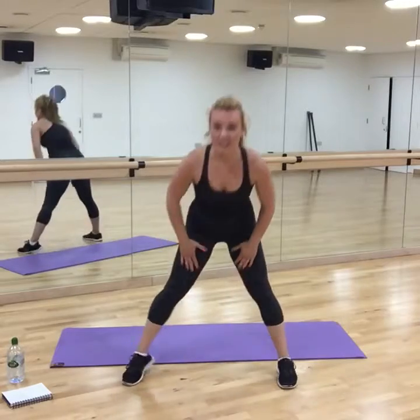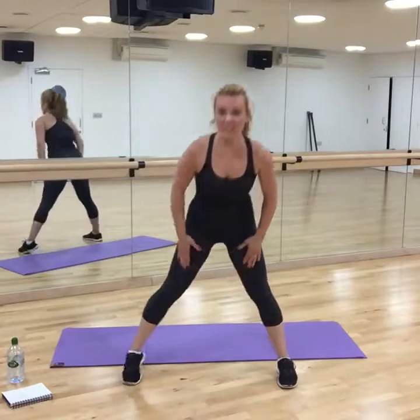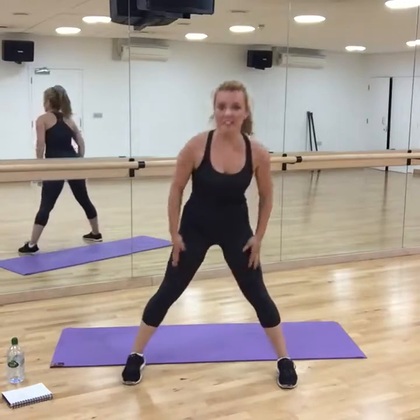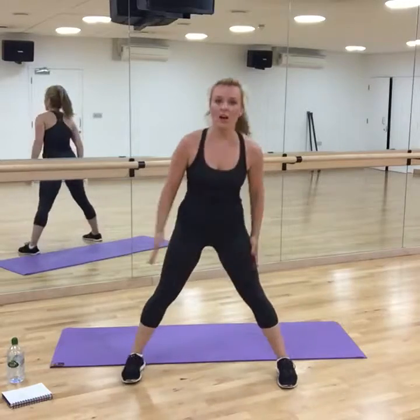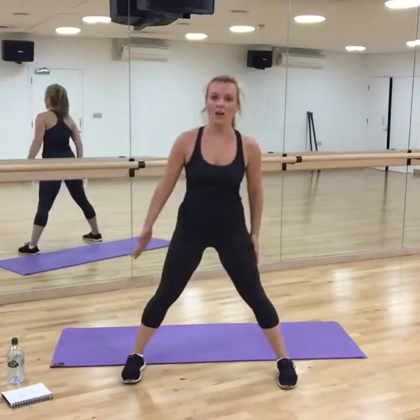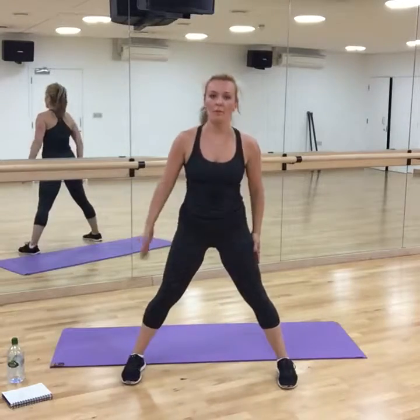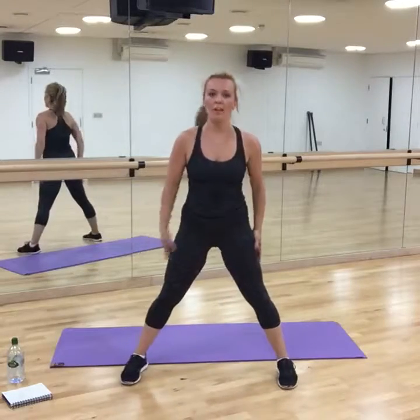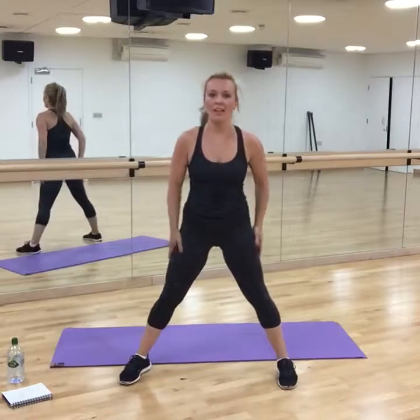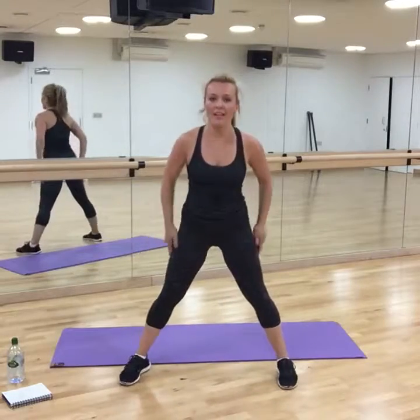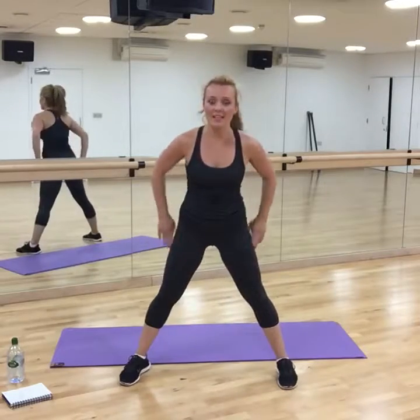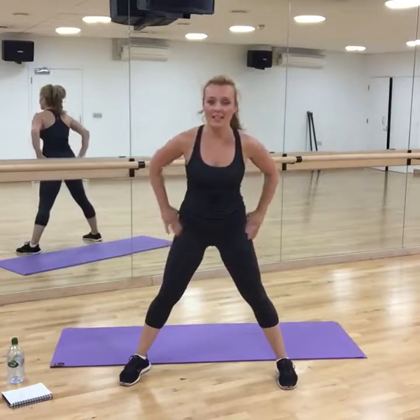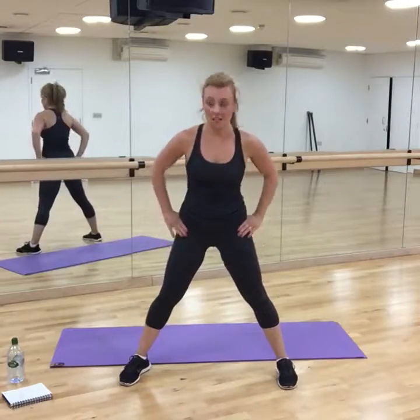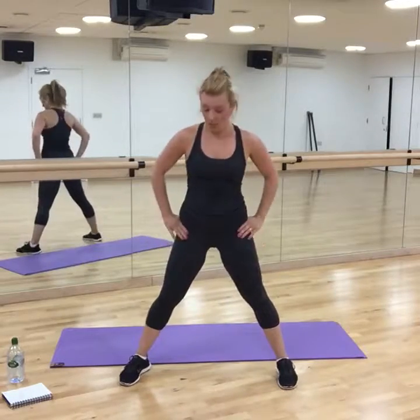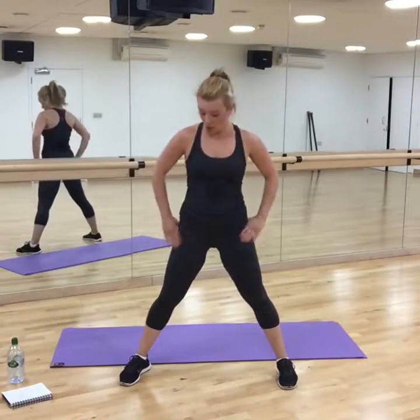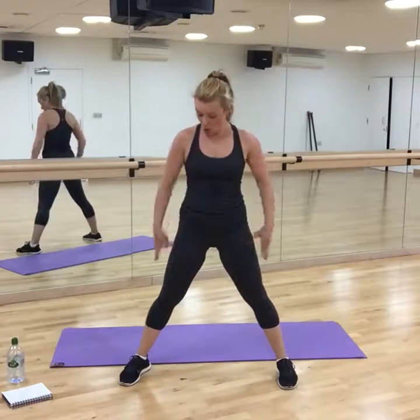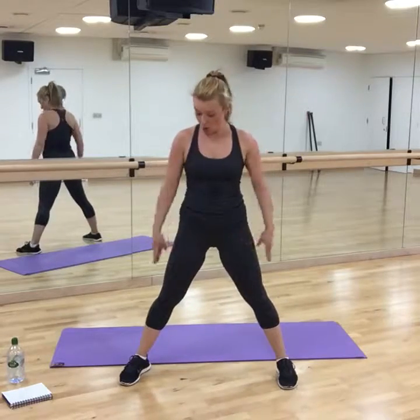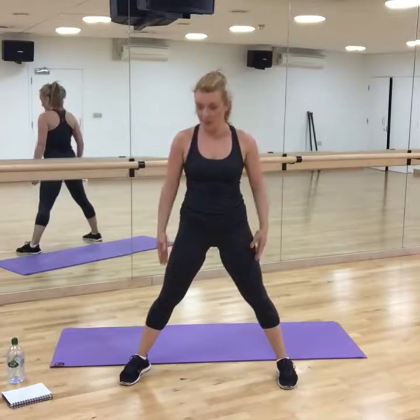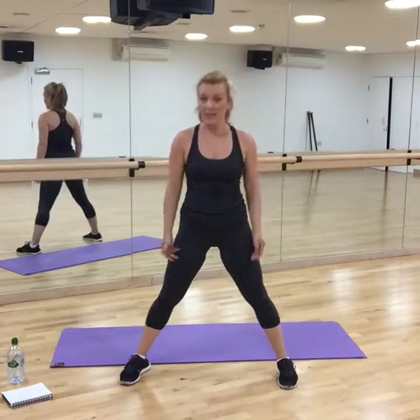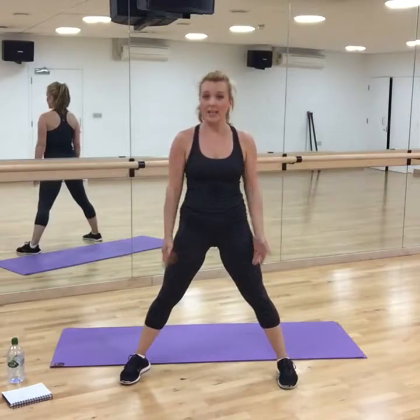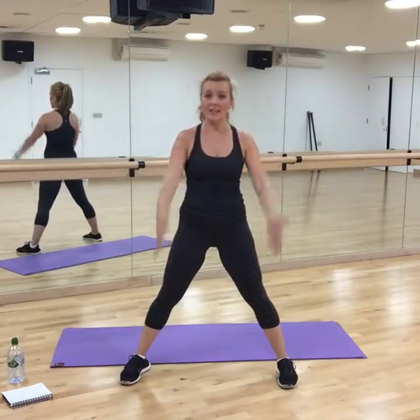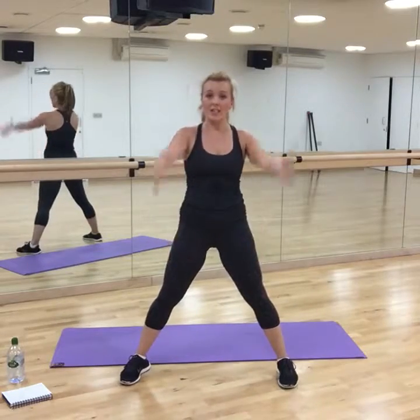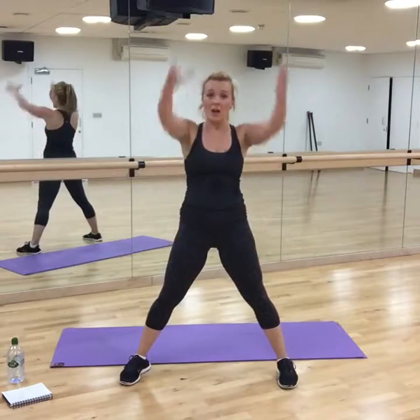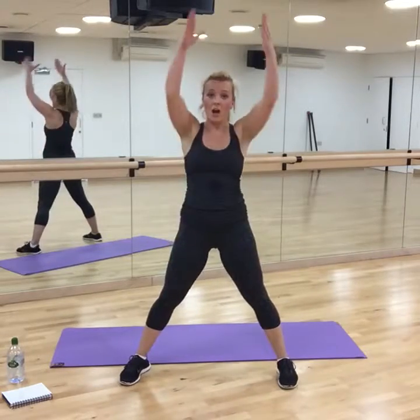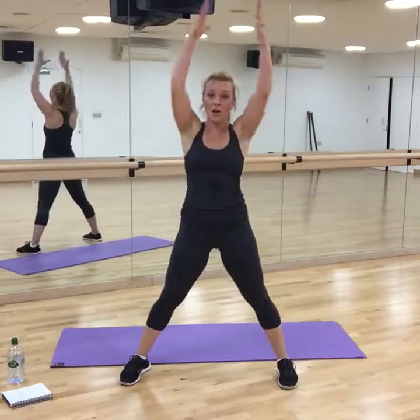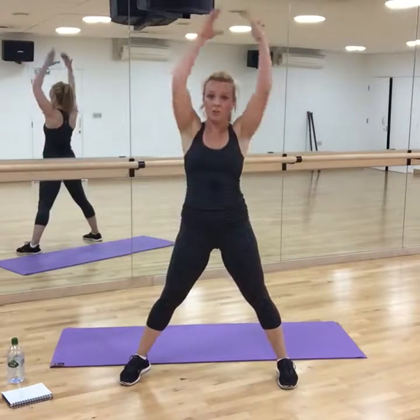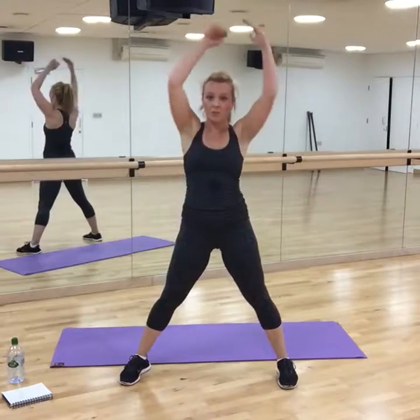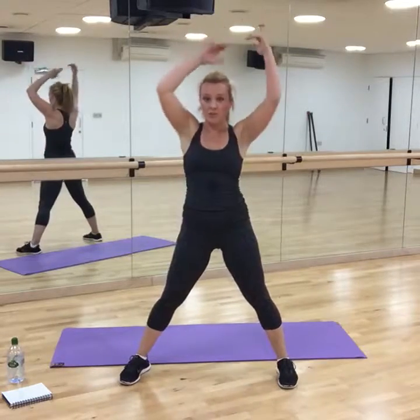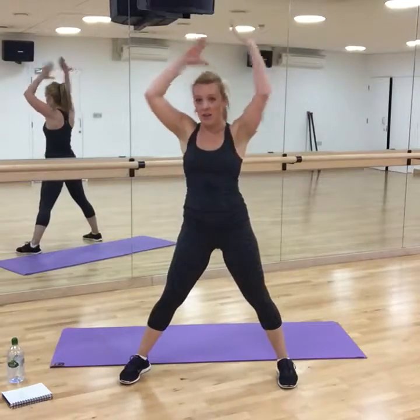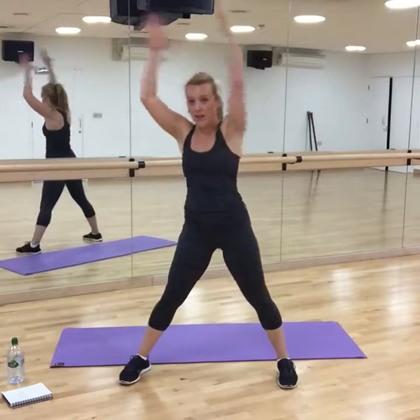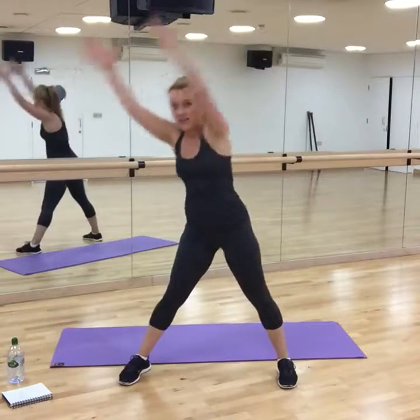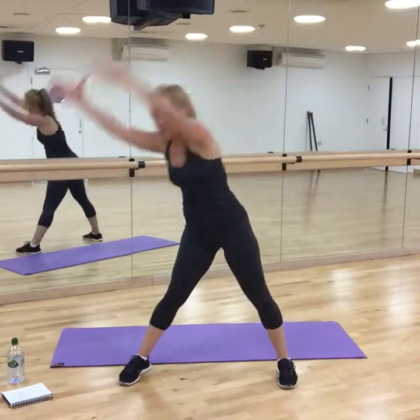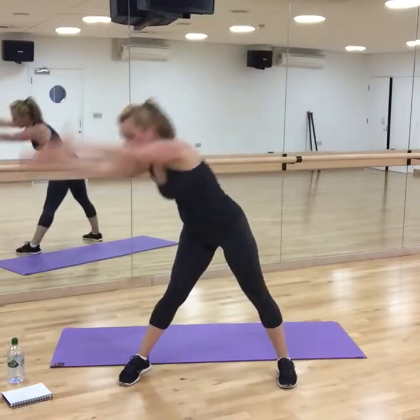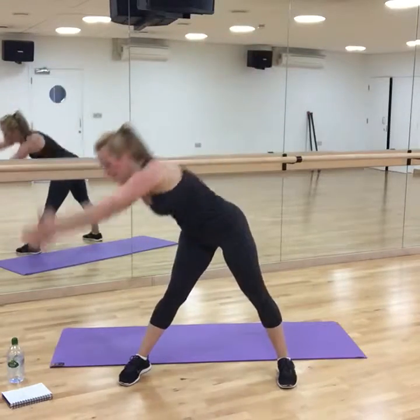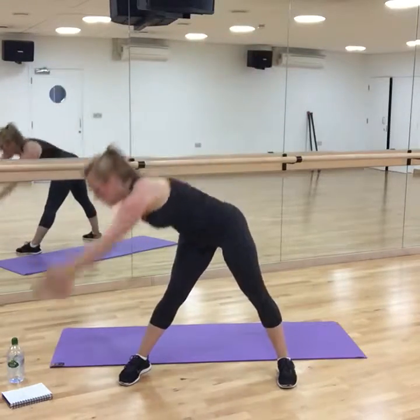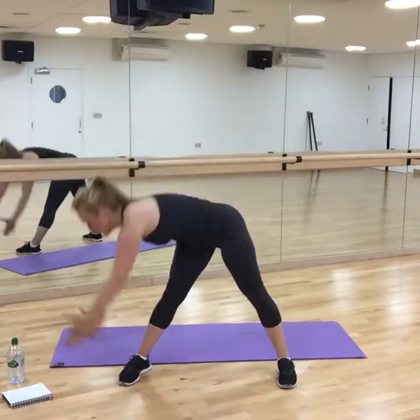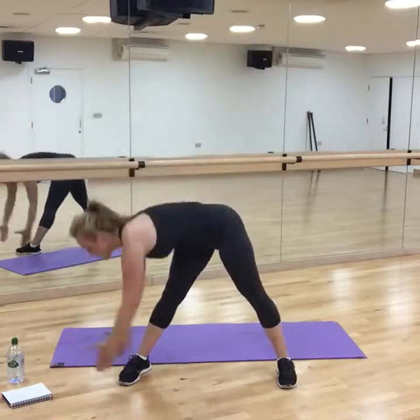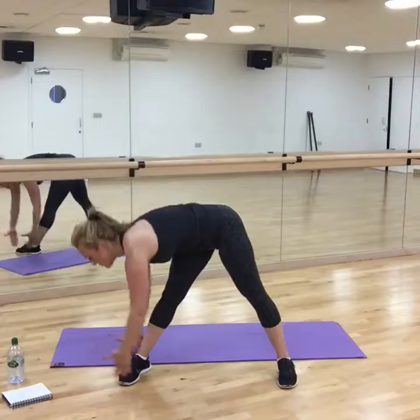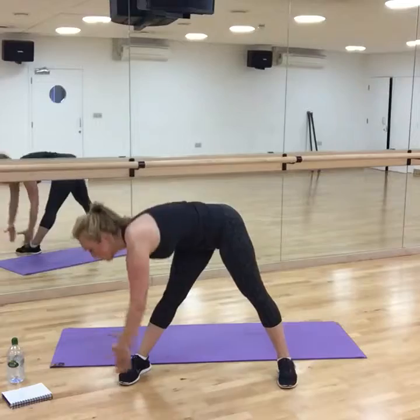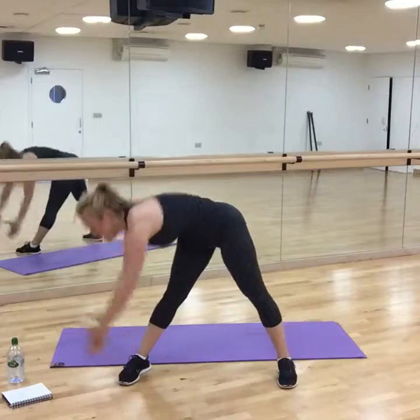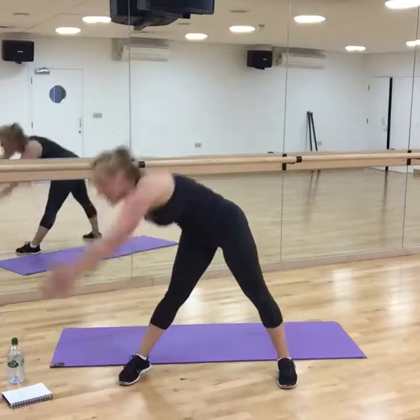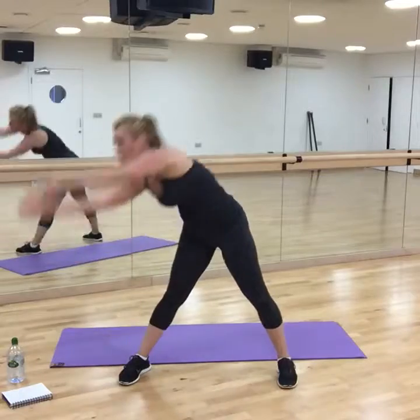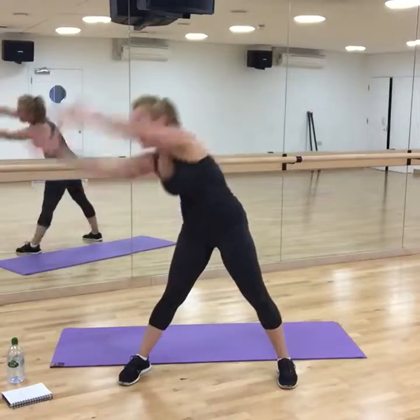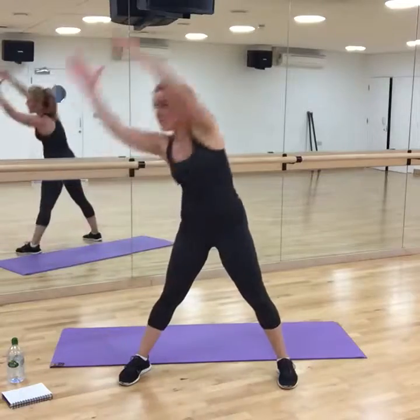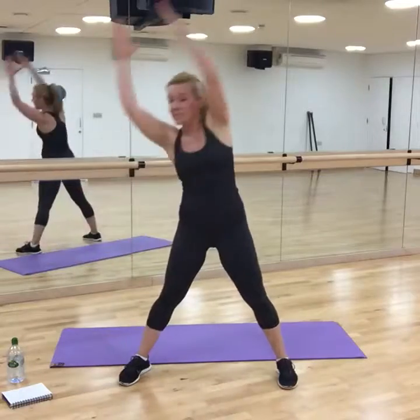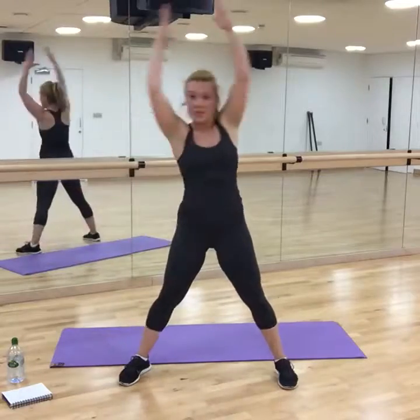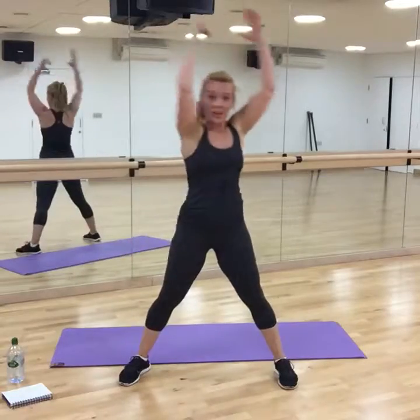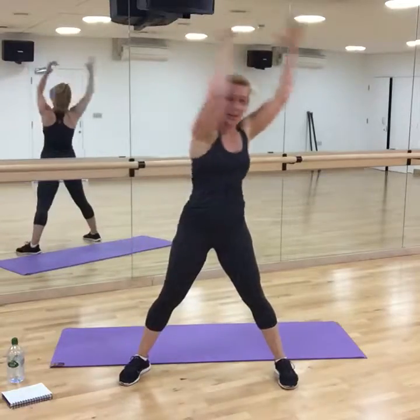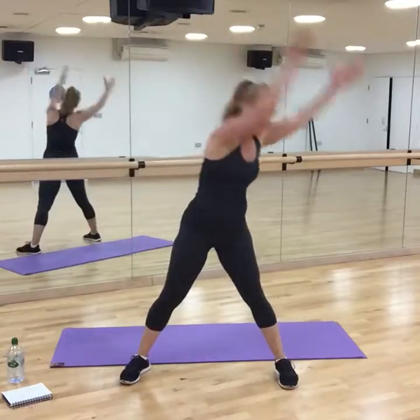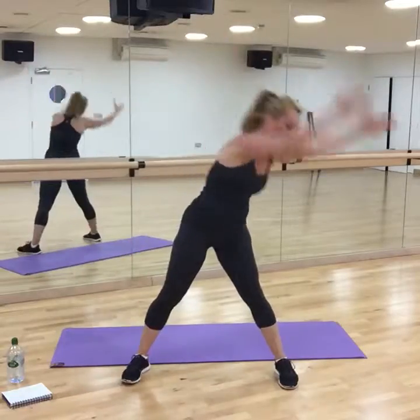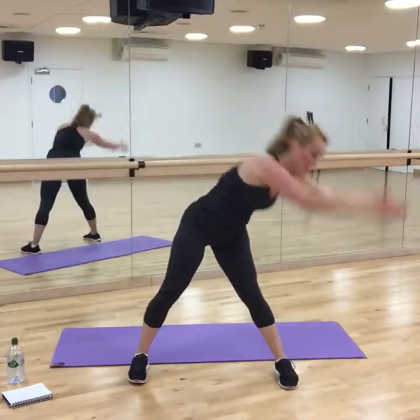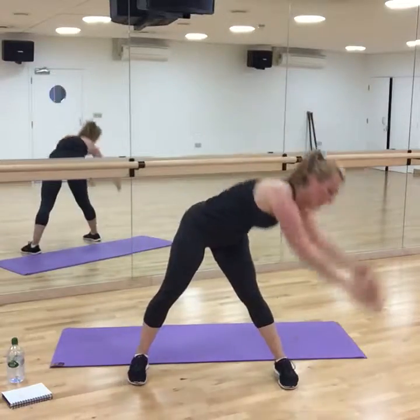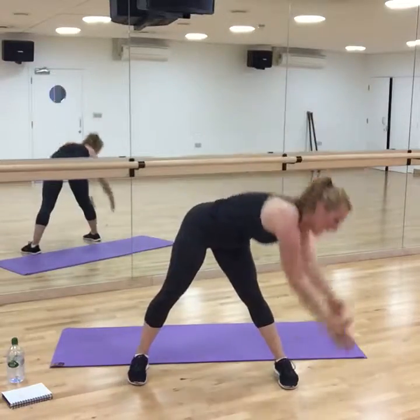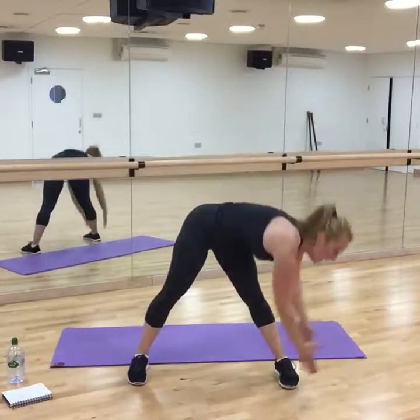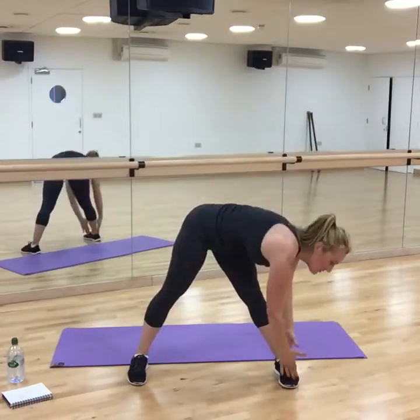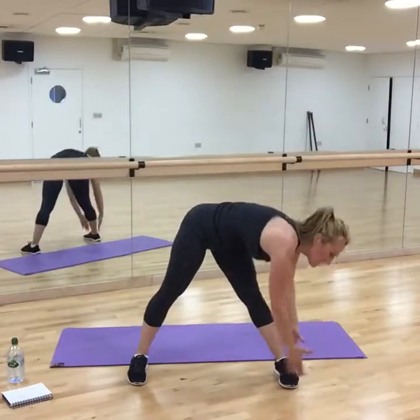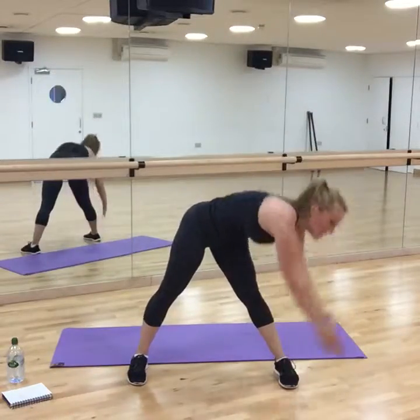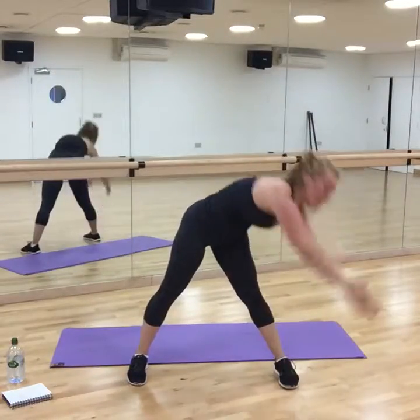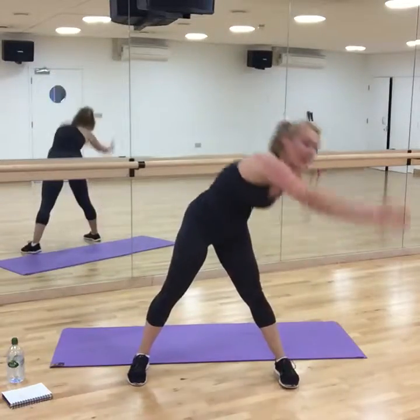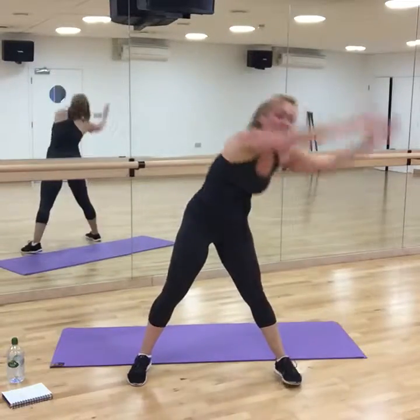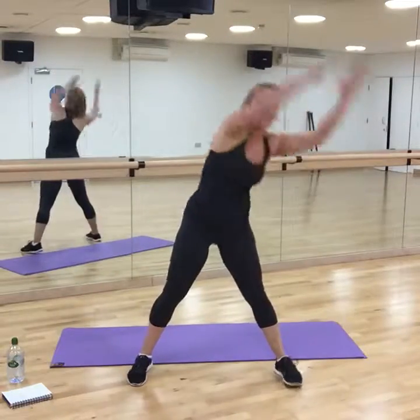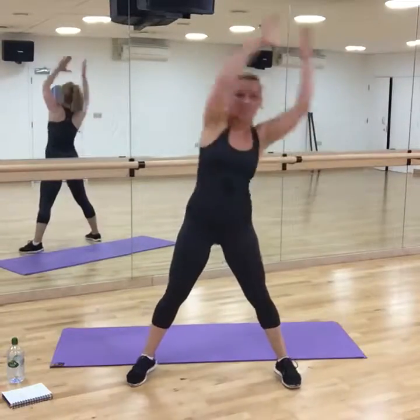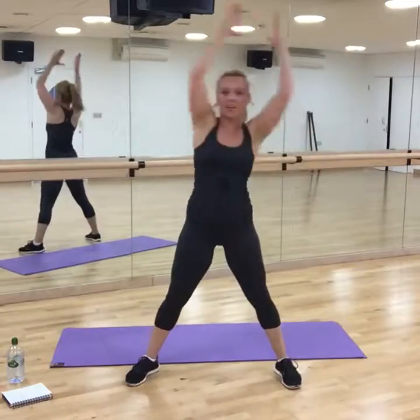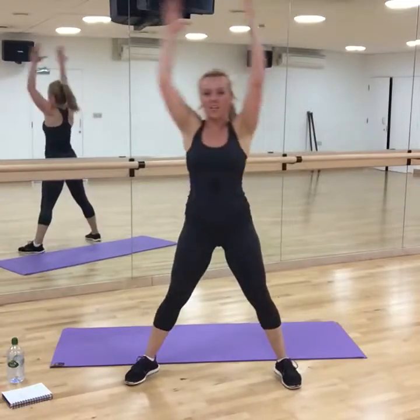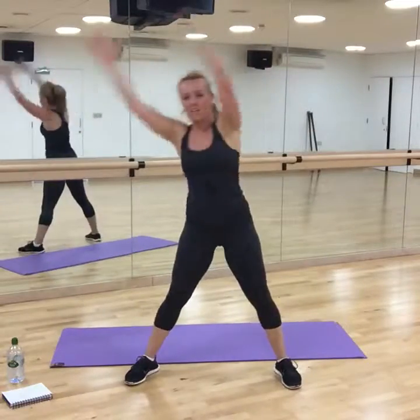This time, legs — open the legs, arms above your head. You're going to reach one side and reach the other side.